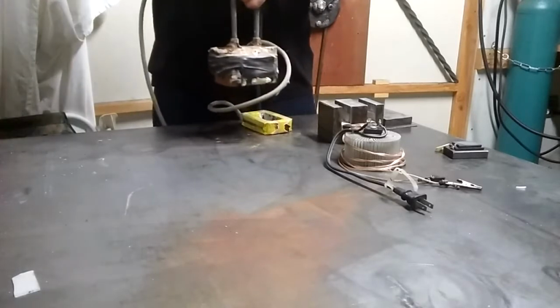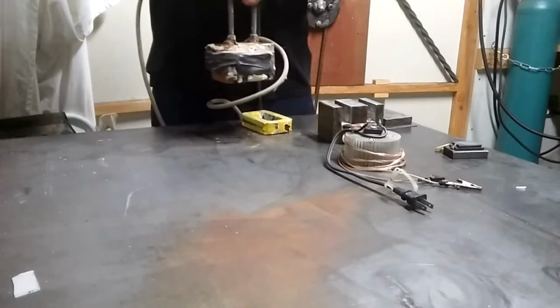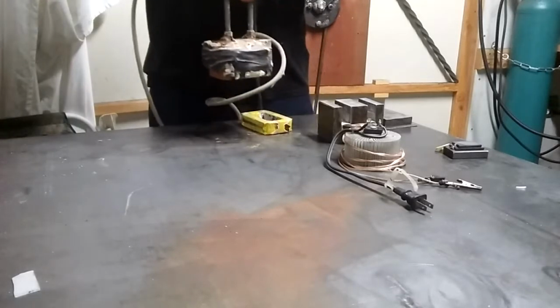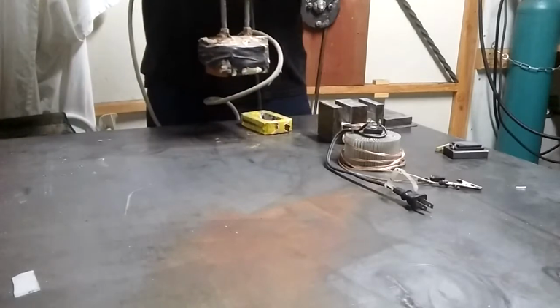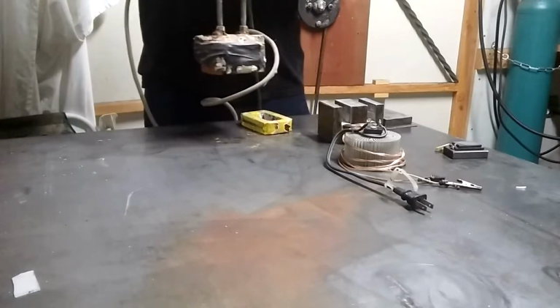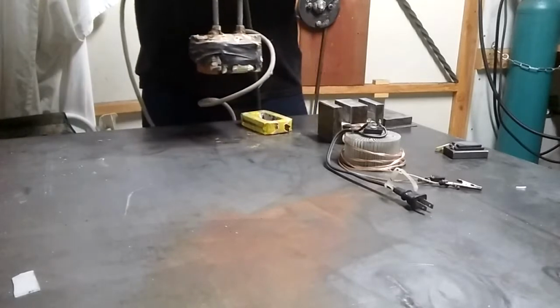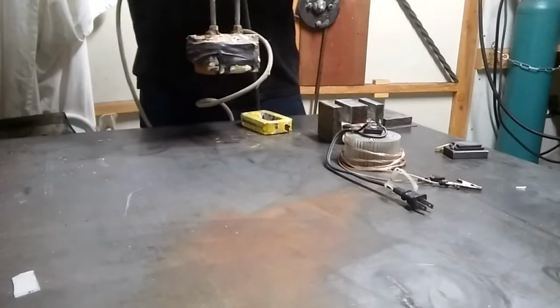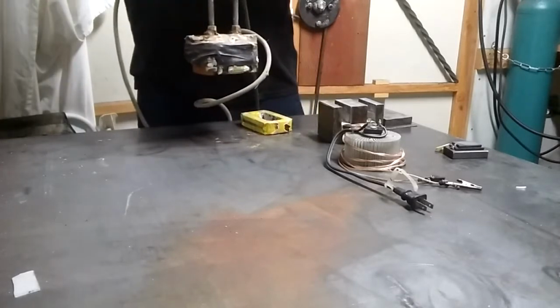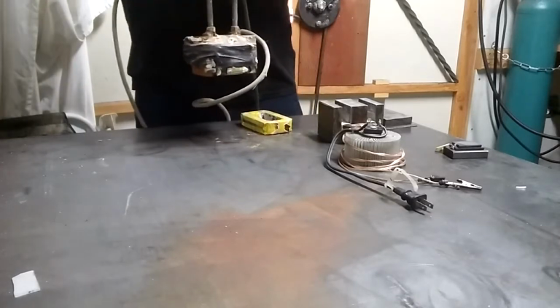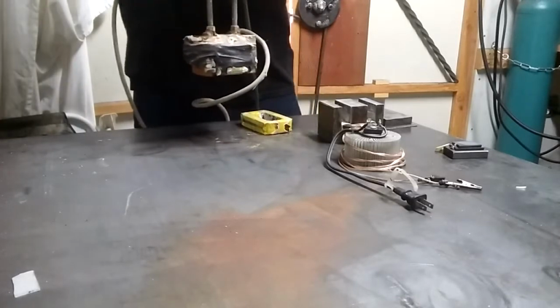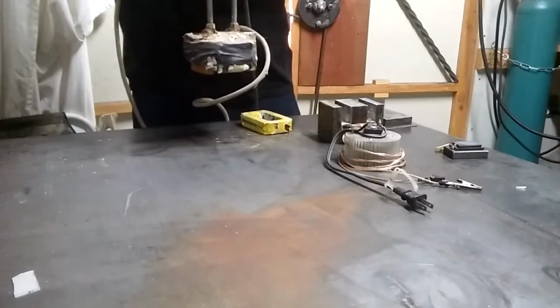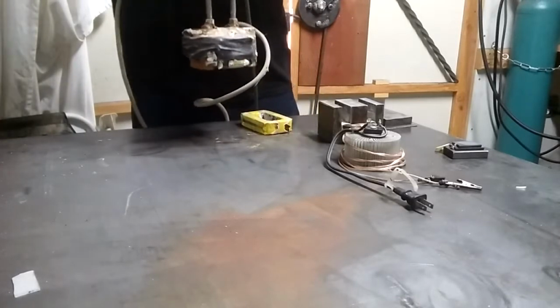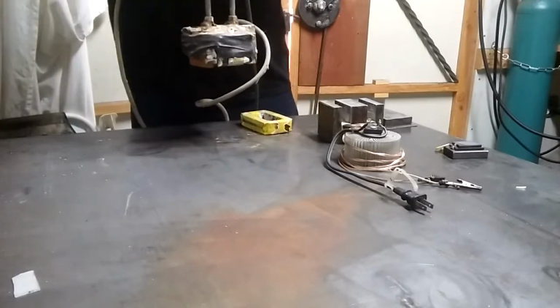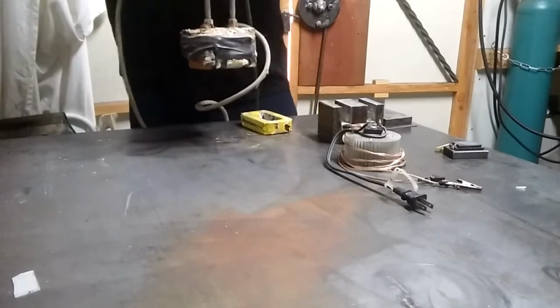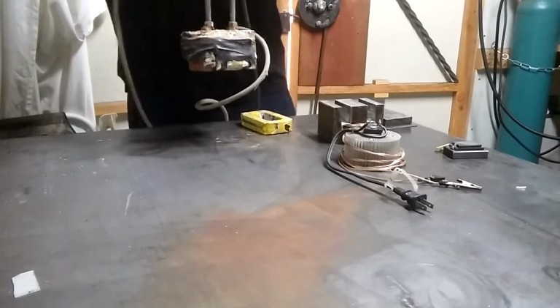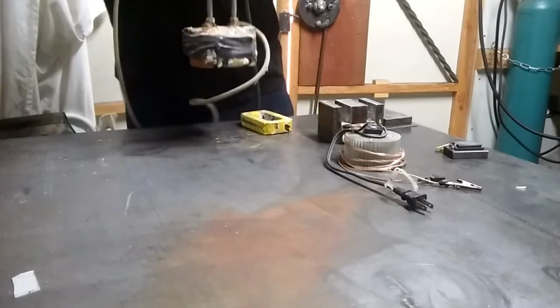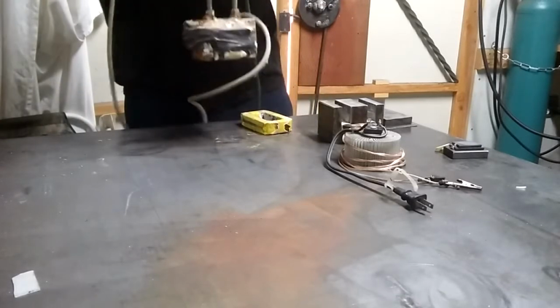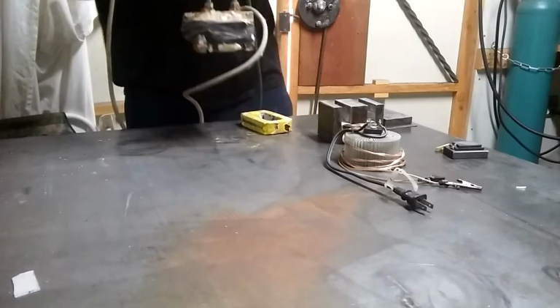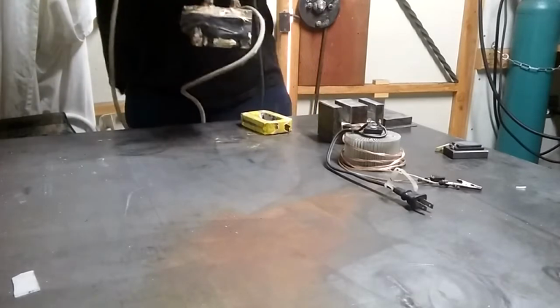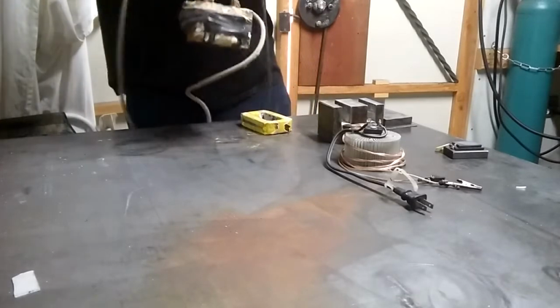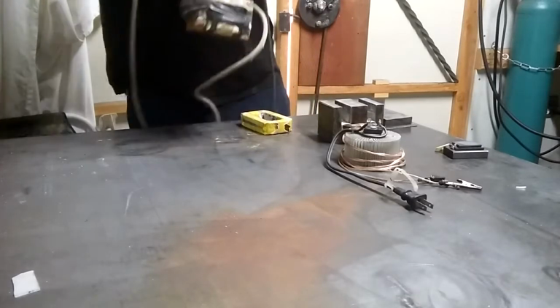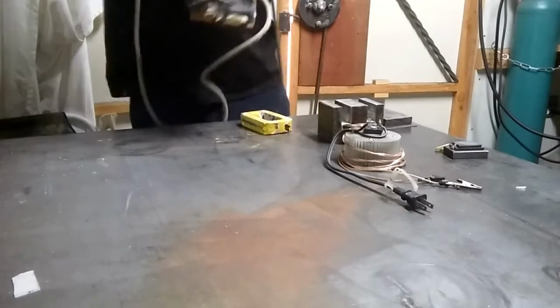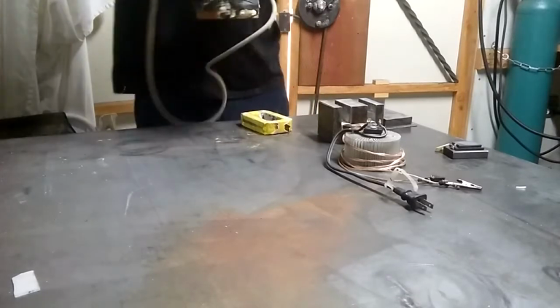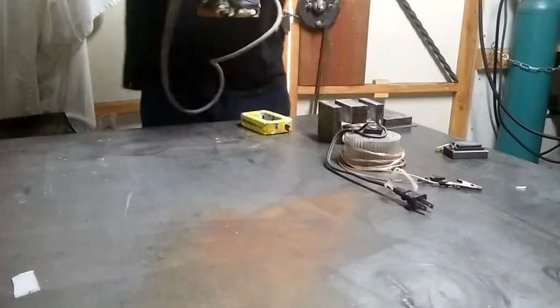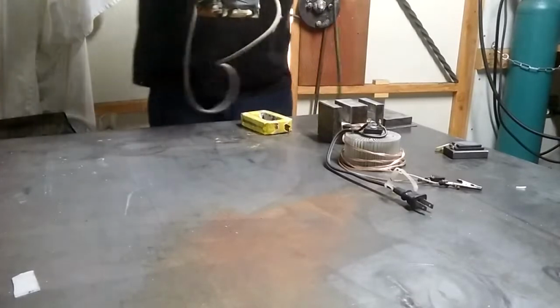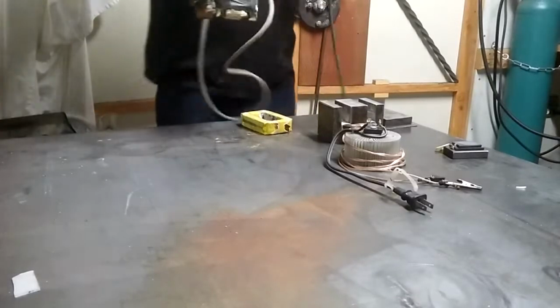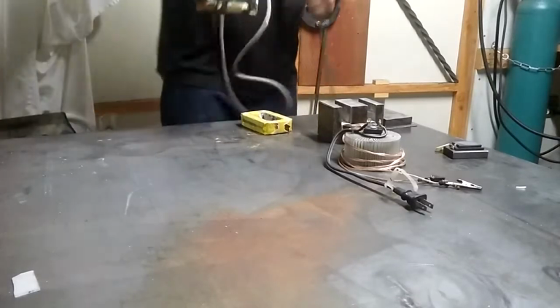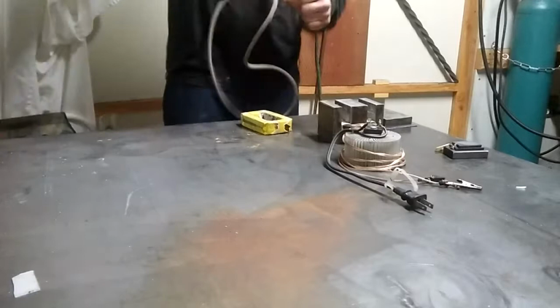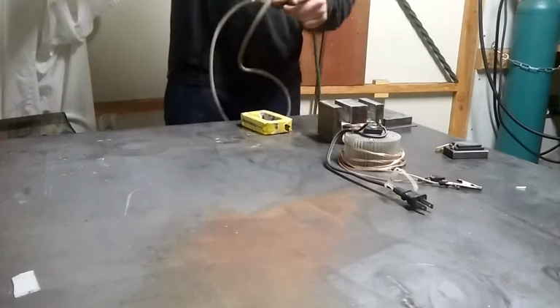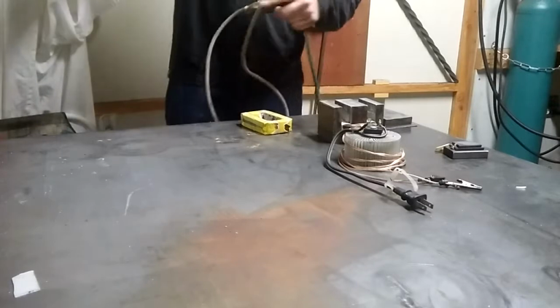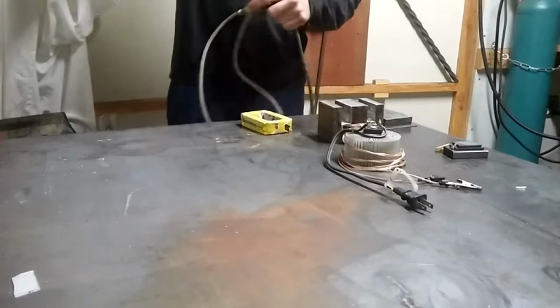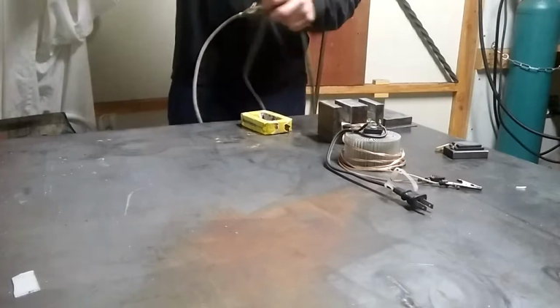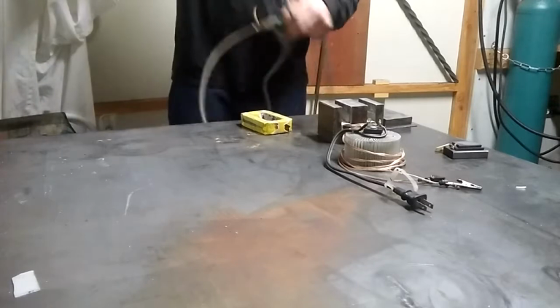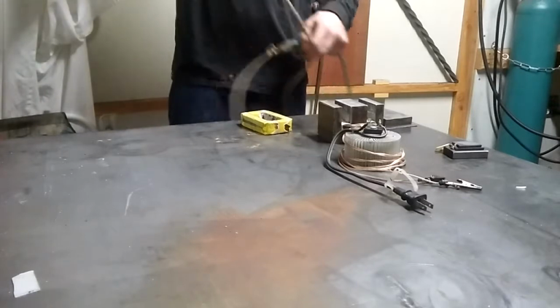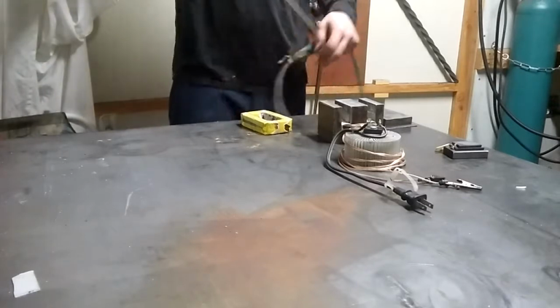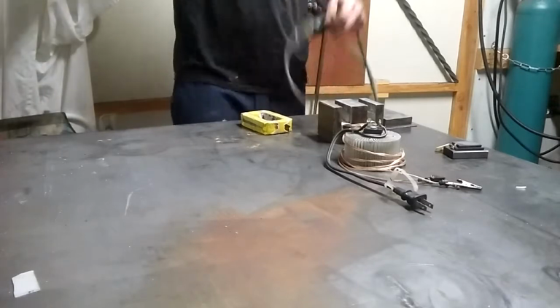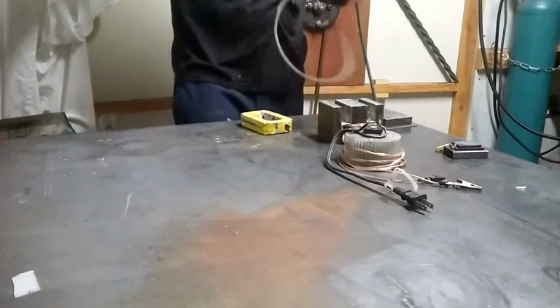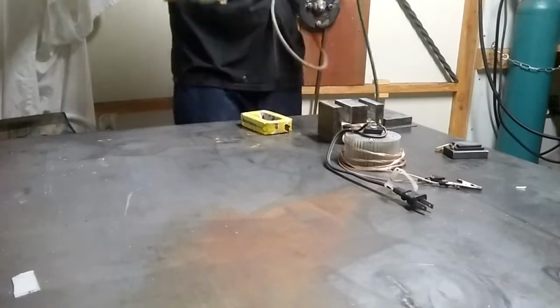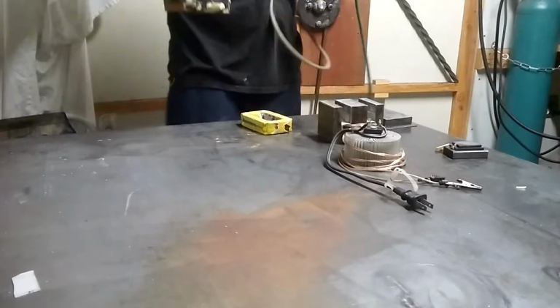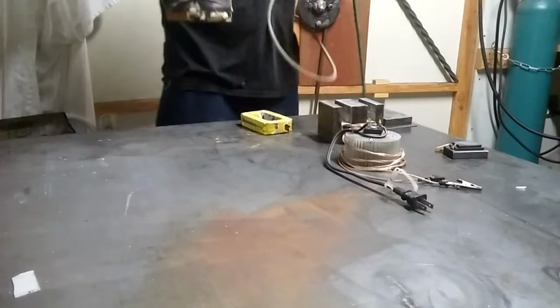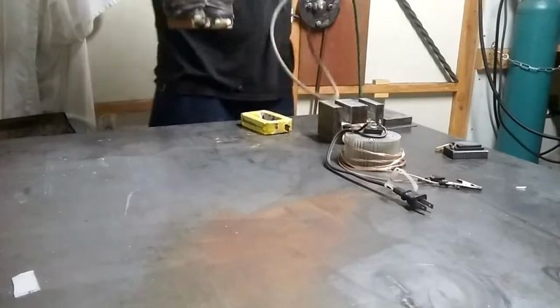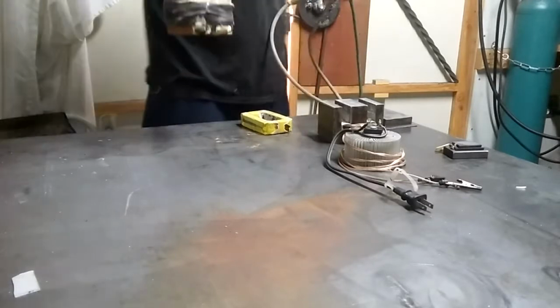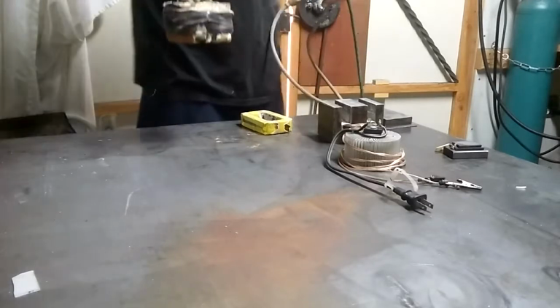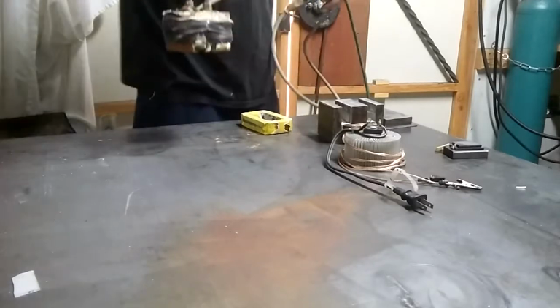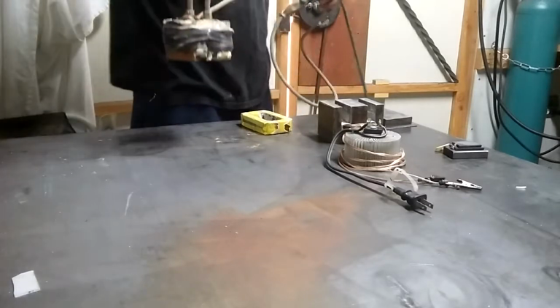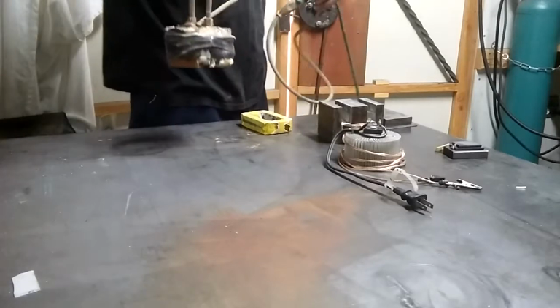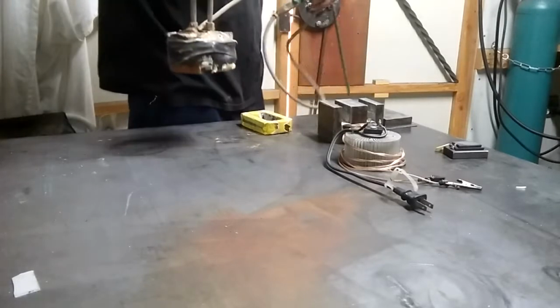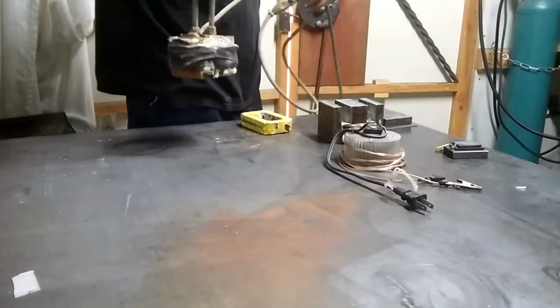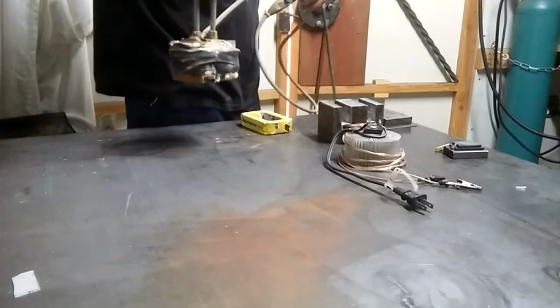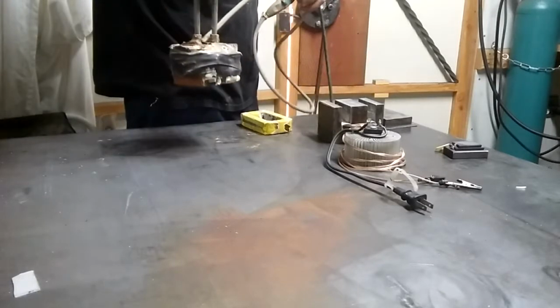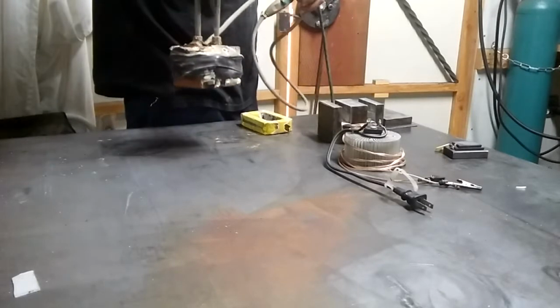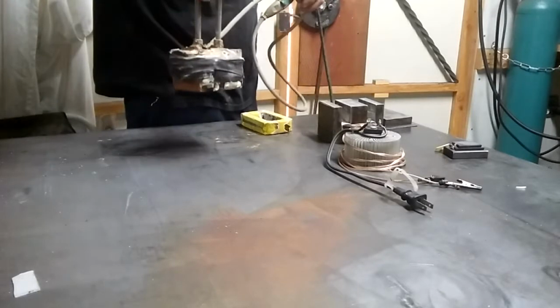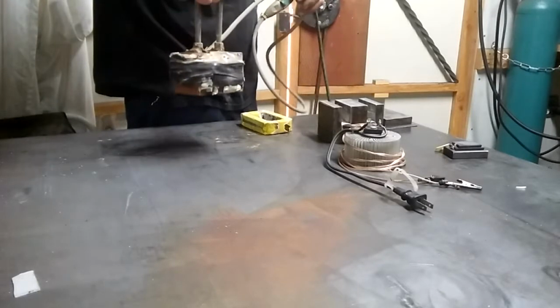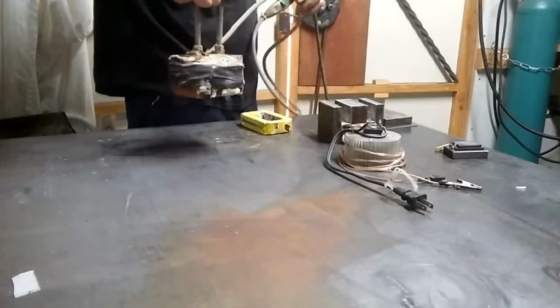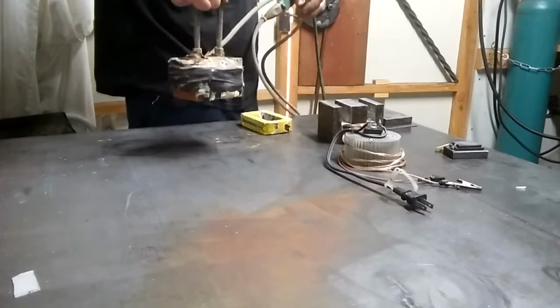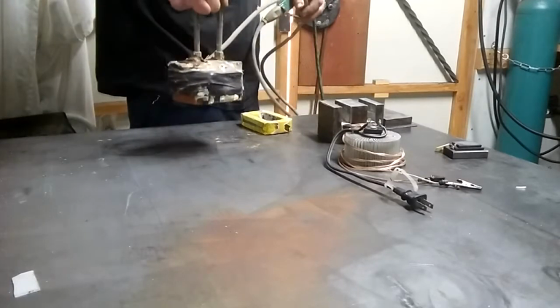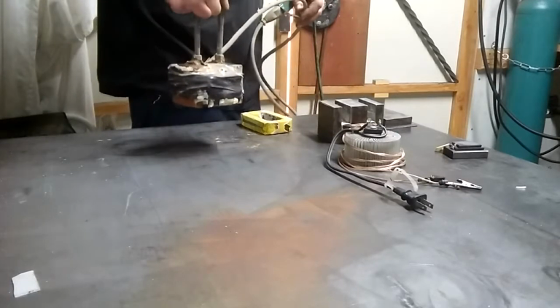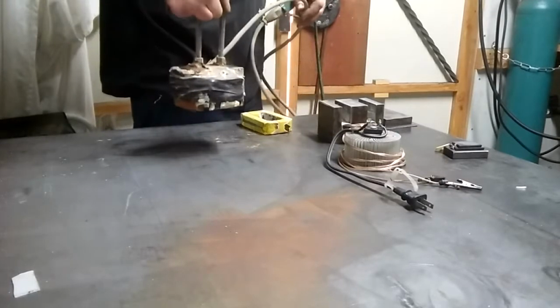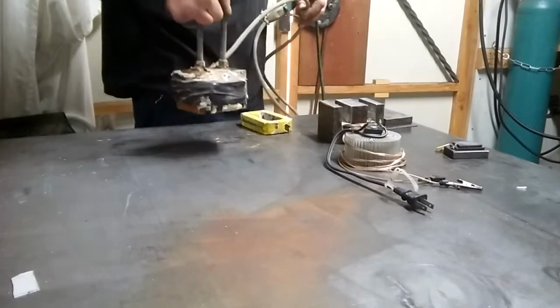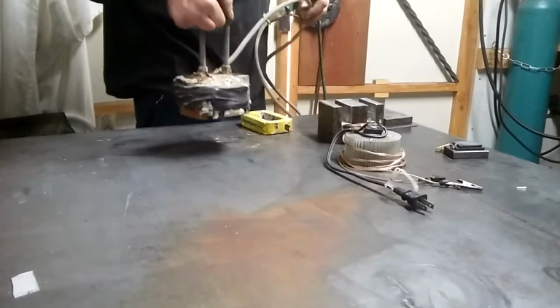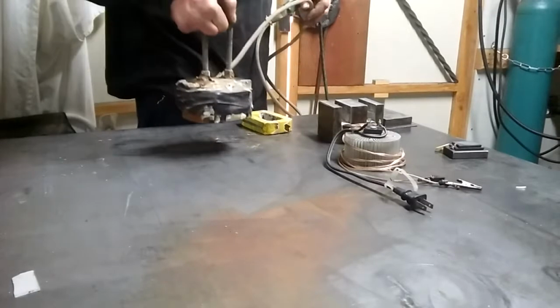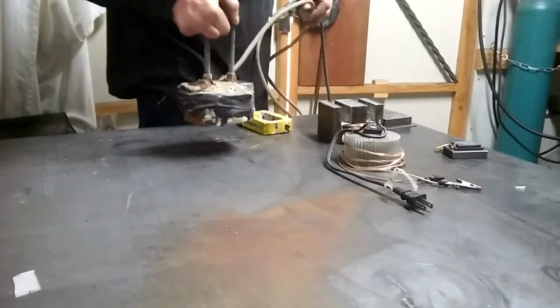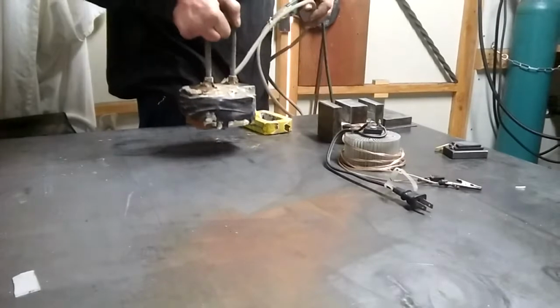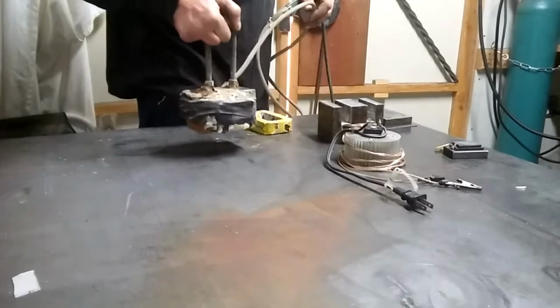Yeah, this one right here — I've lifted almost 500 pounds with it and have no problem with it. And that's two coils. If you get one coil it'll lift more, but you've got to duty cycle it.